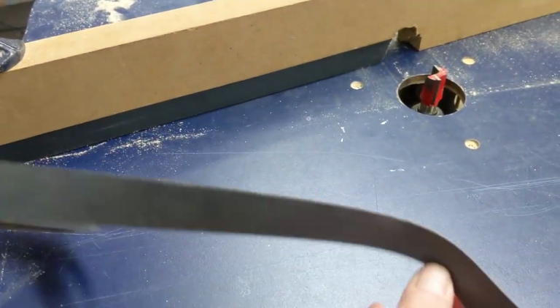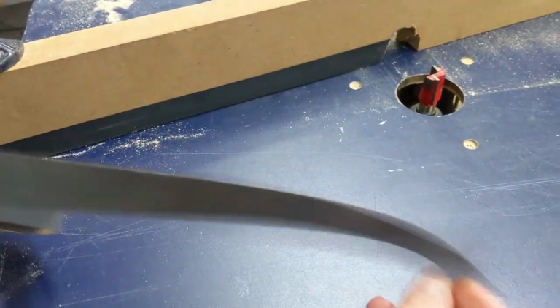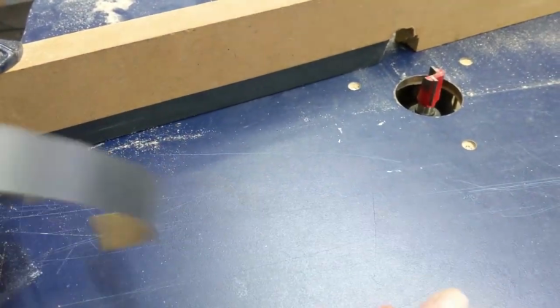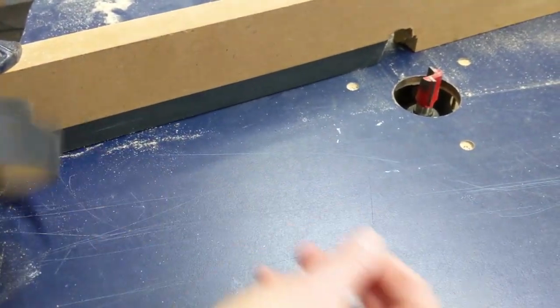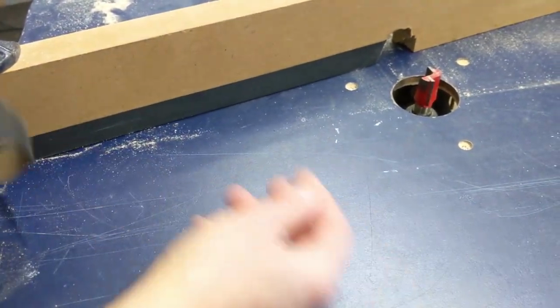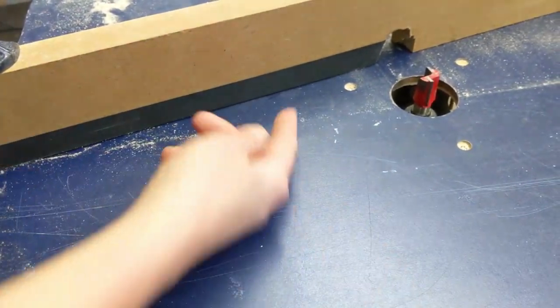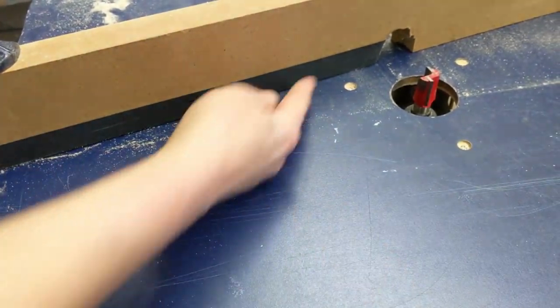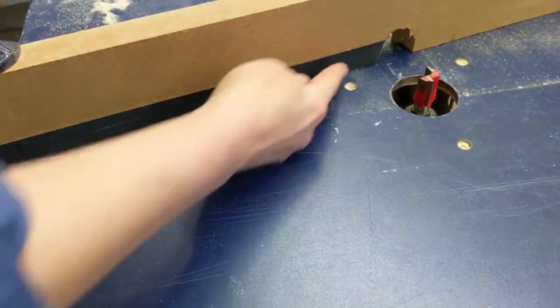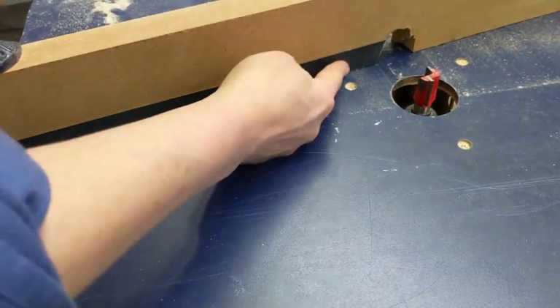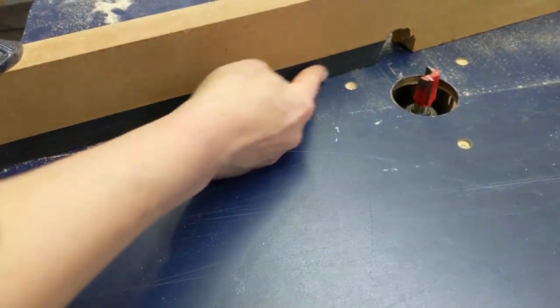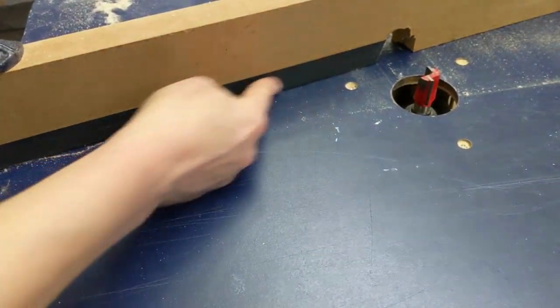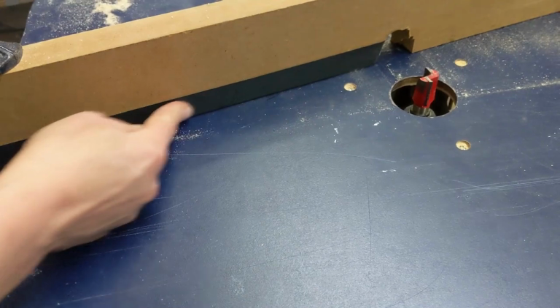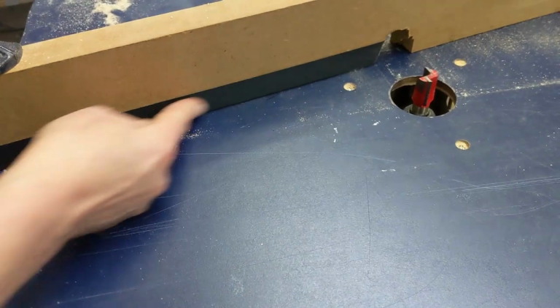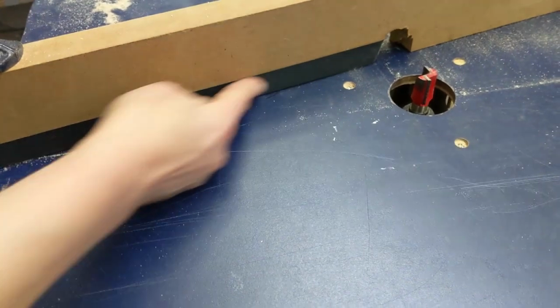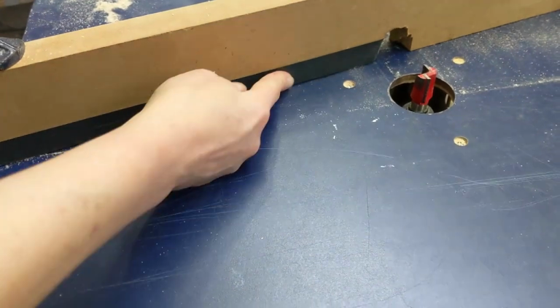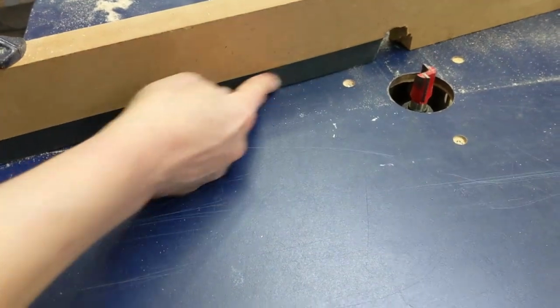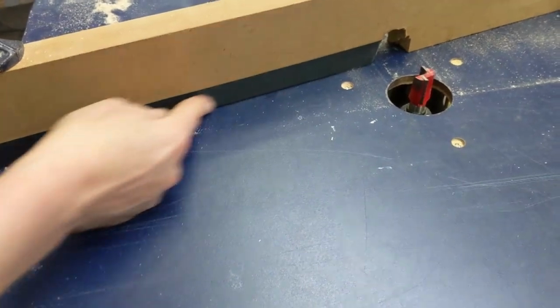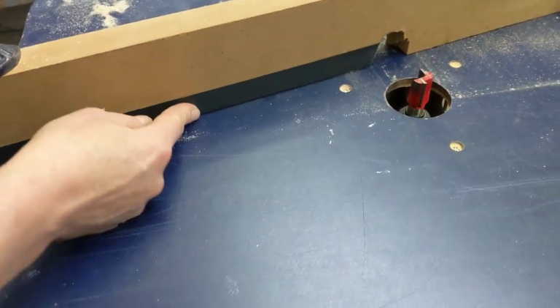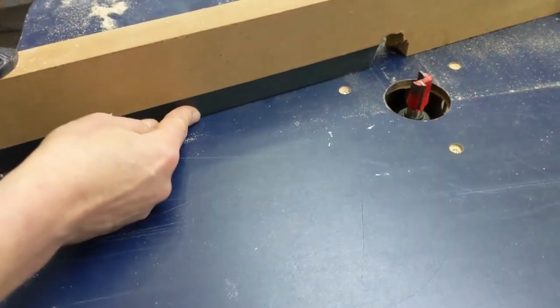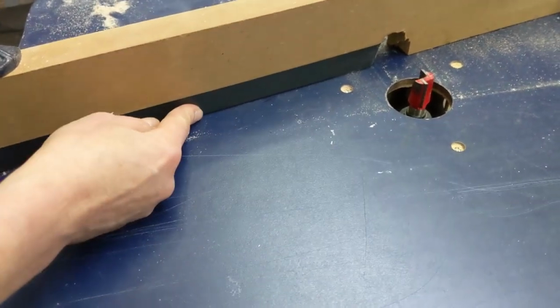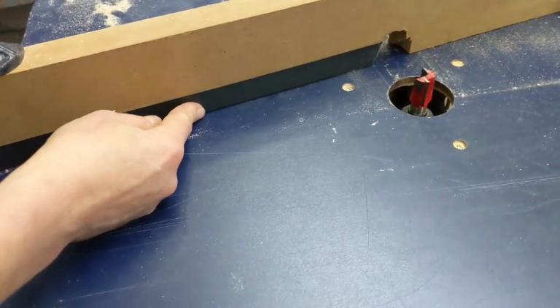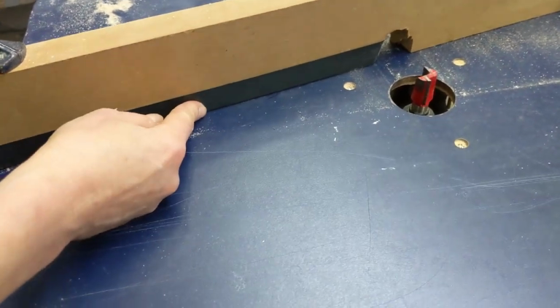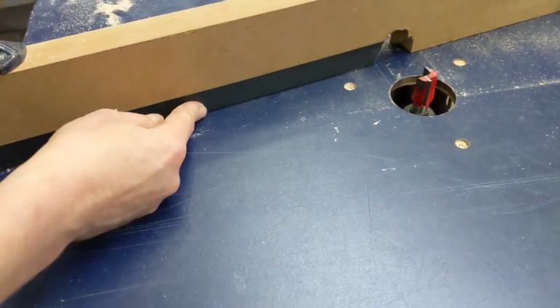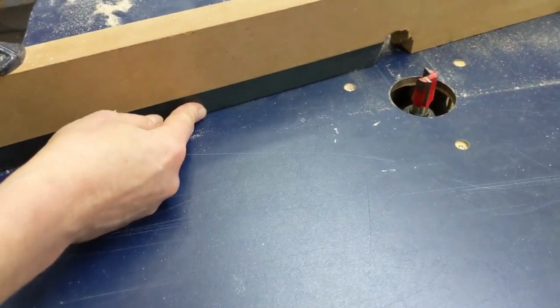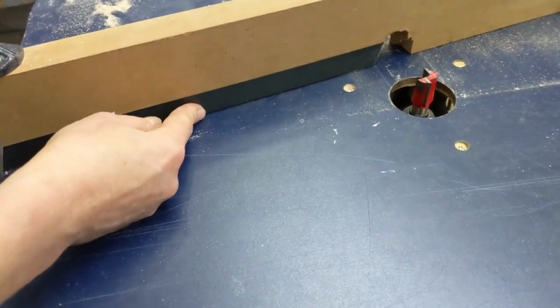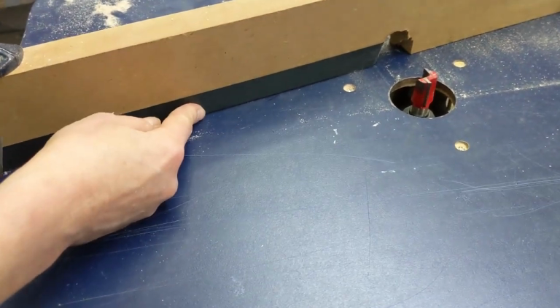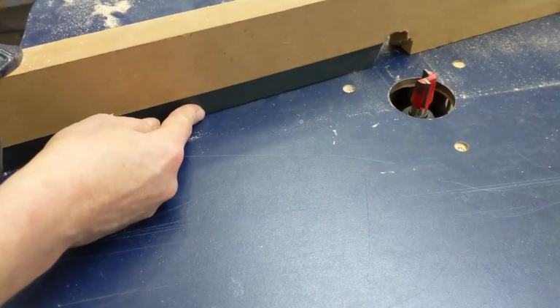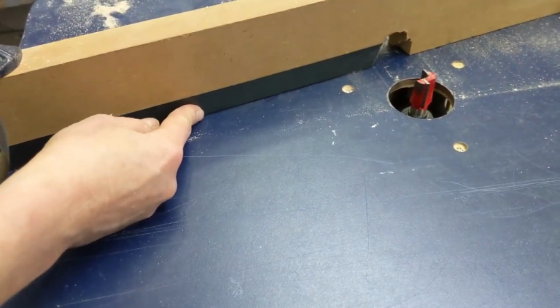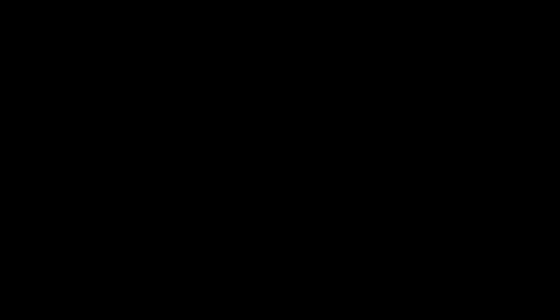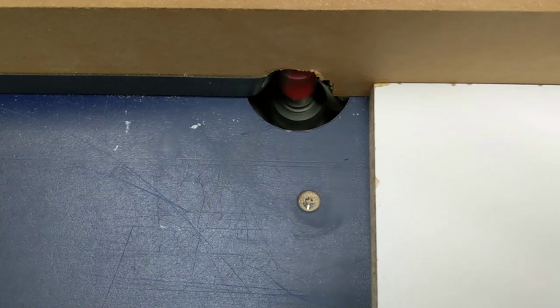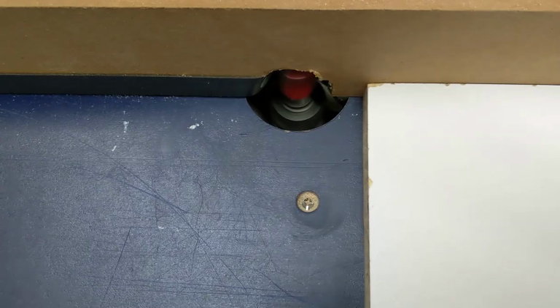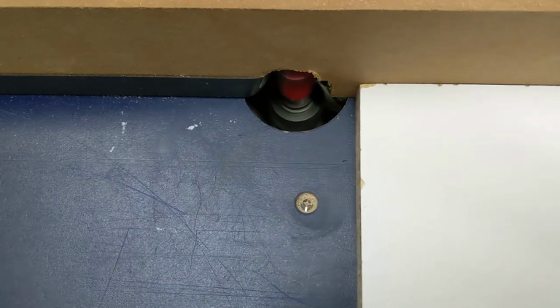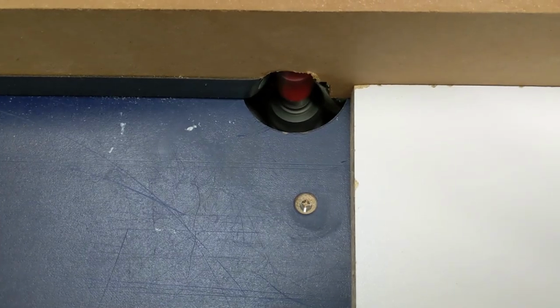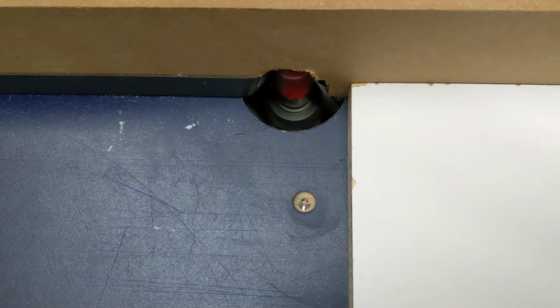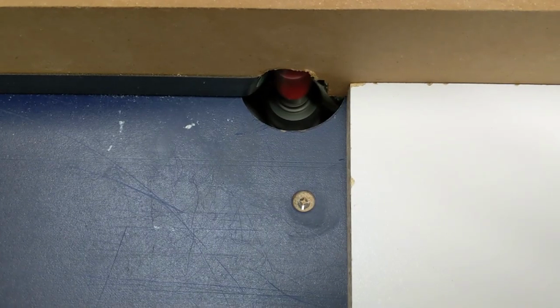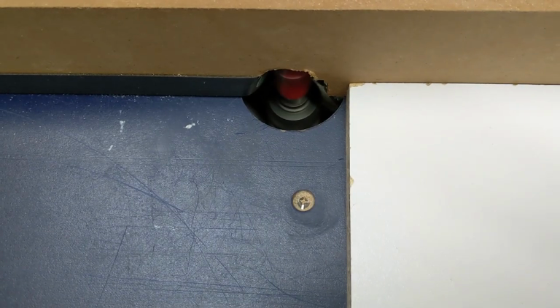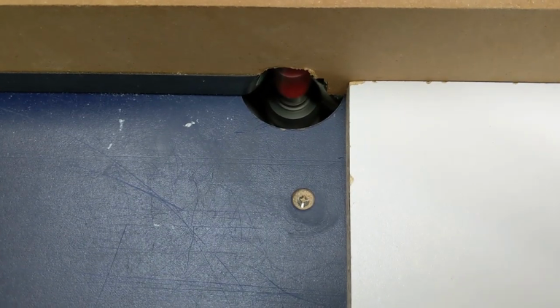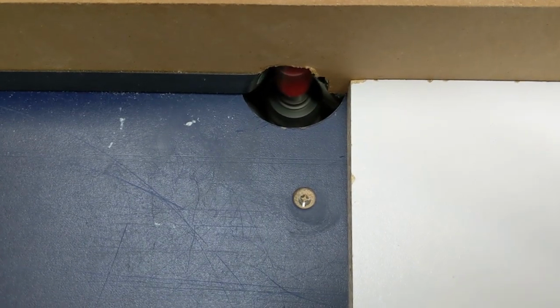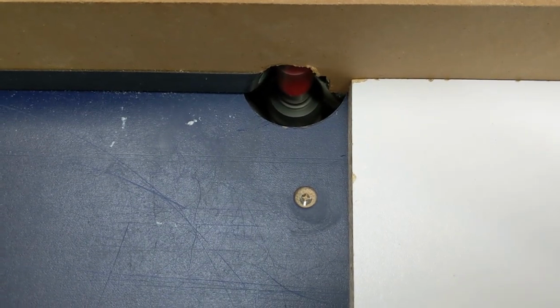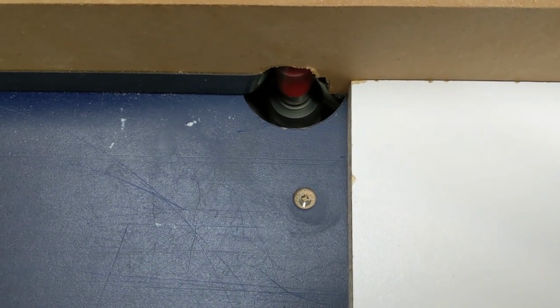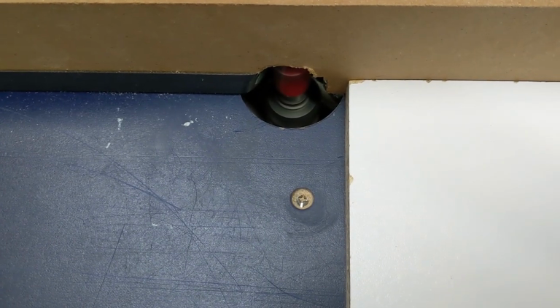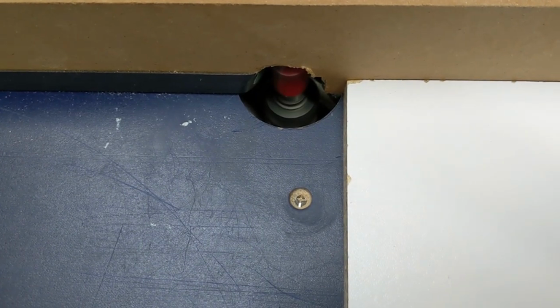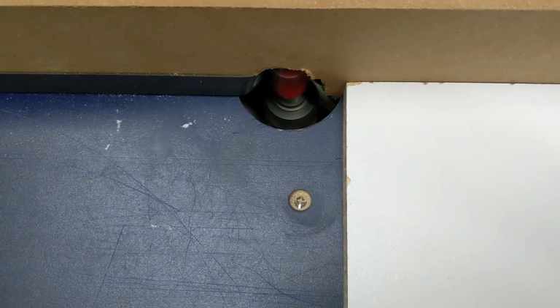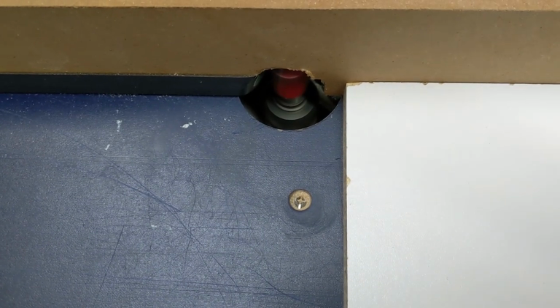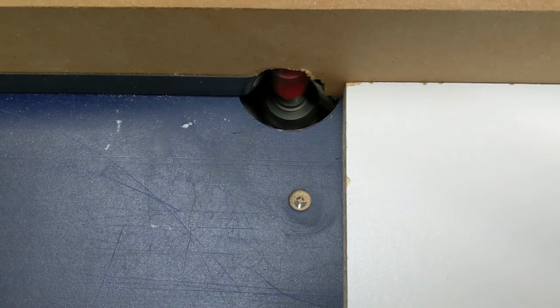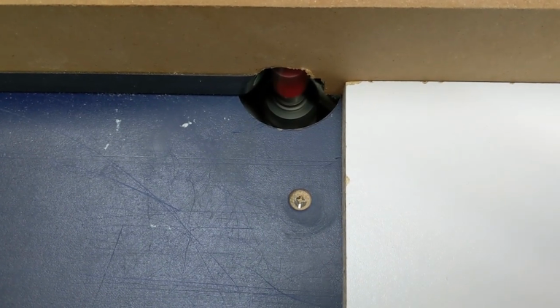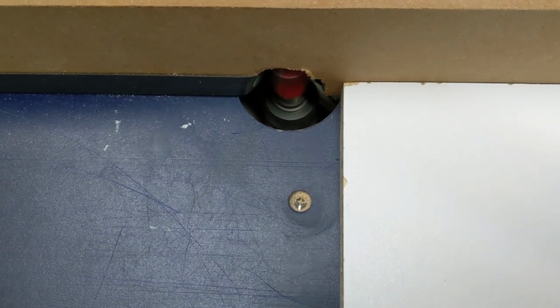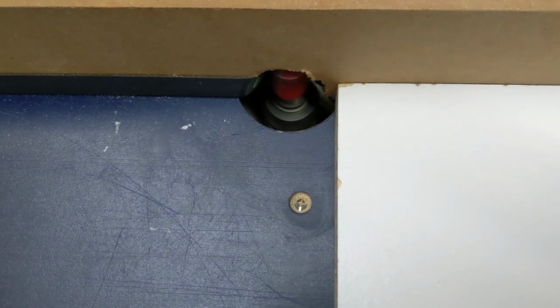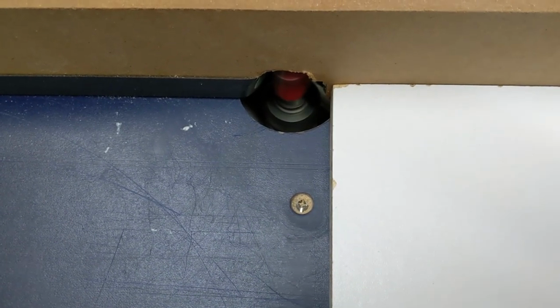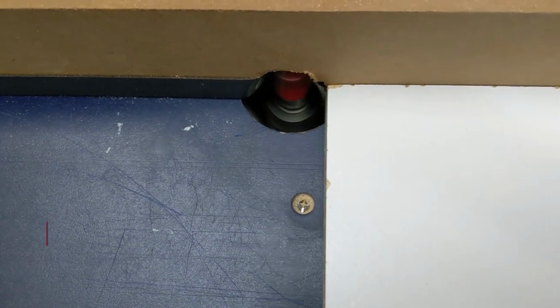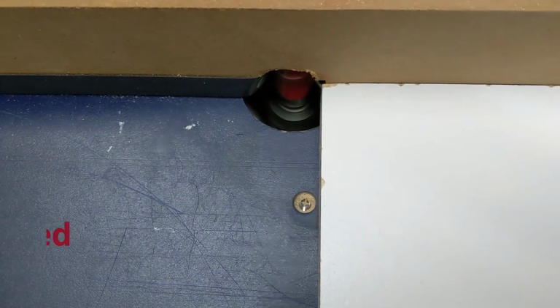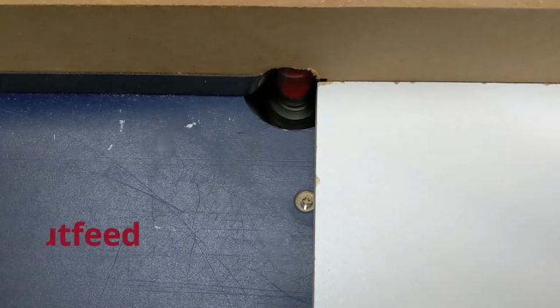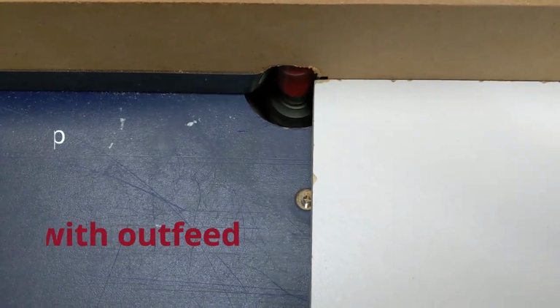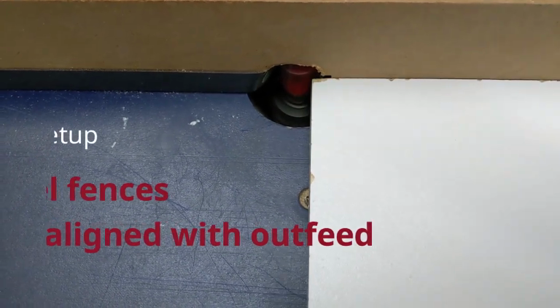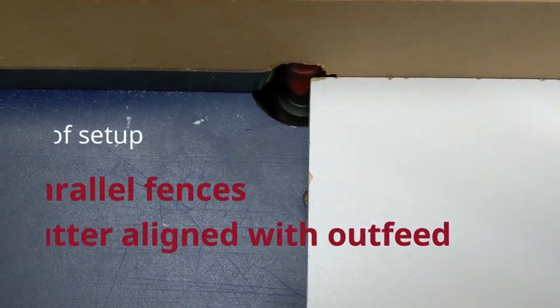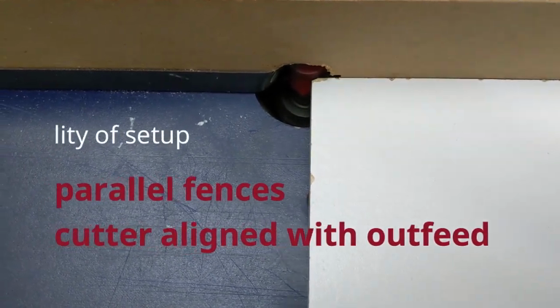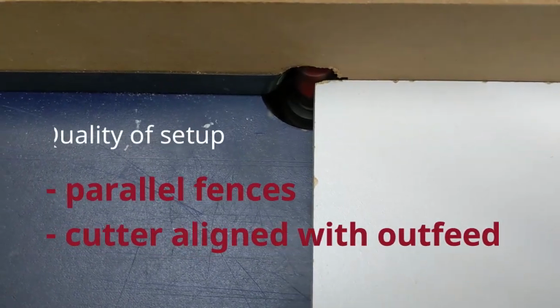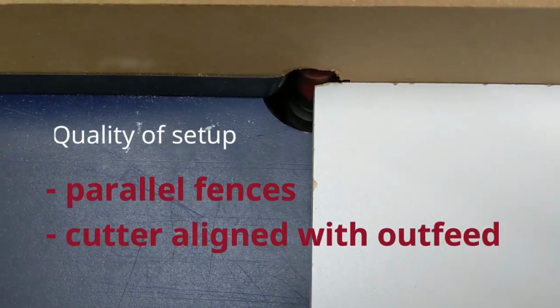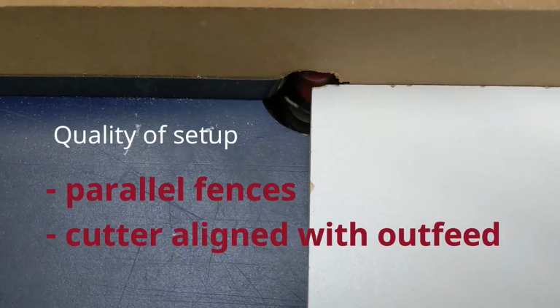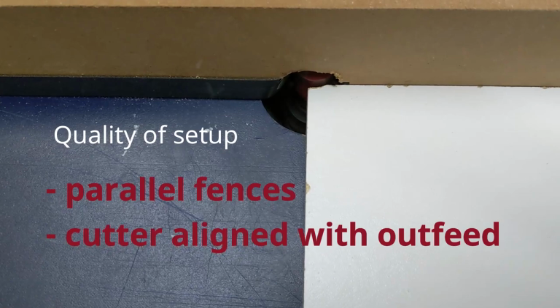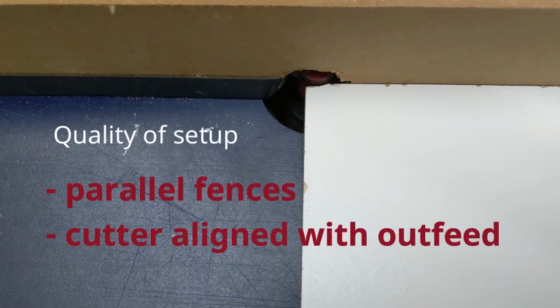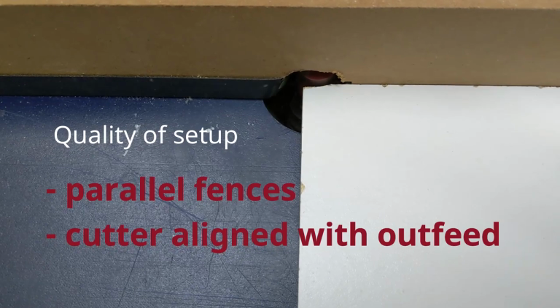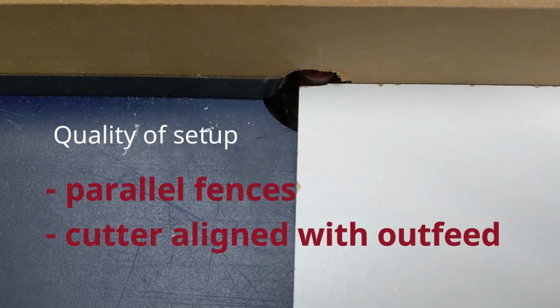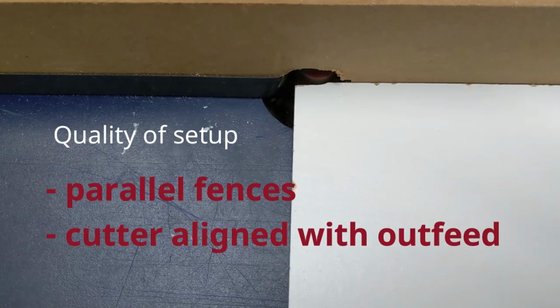That way I am sure that infeed and outfeed are parallel, which as you know is essential for good jointing.